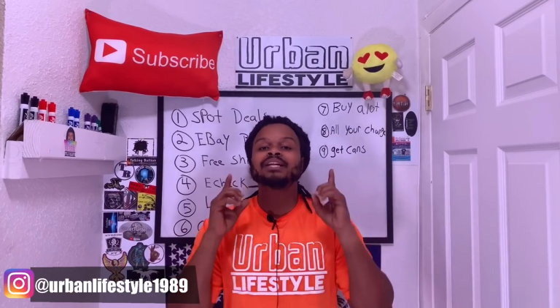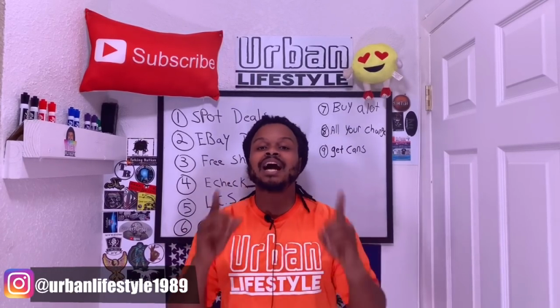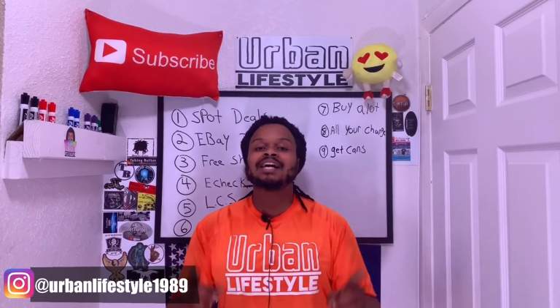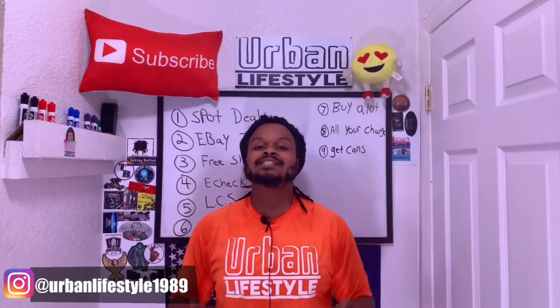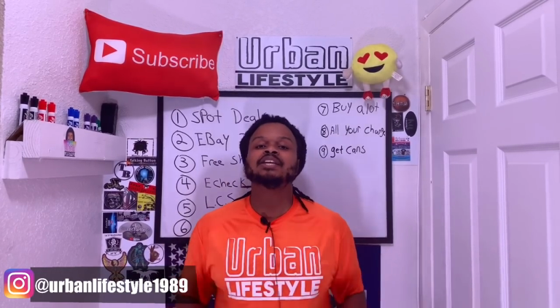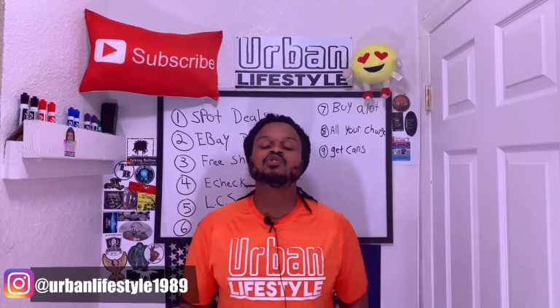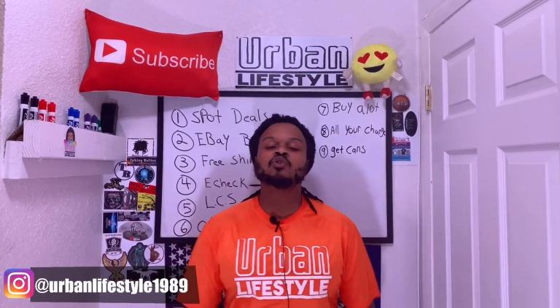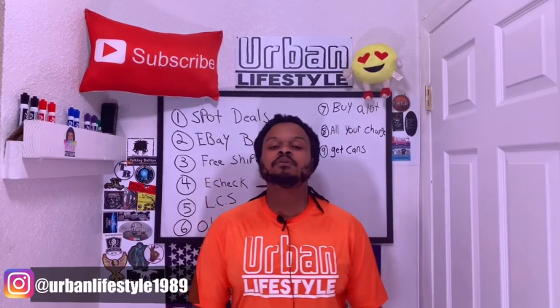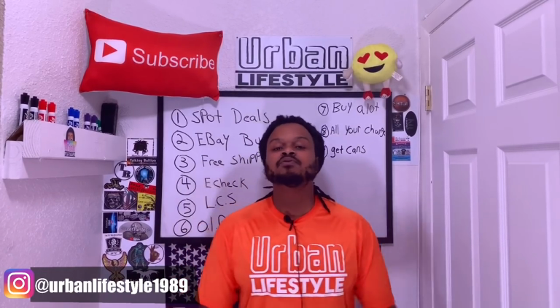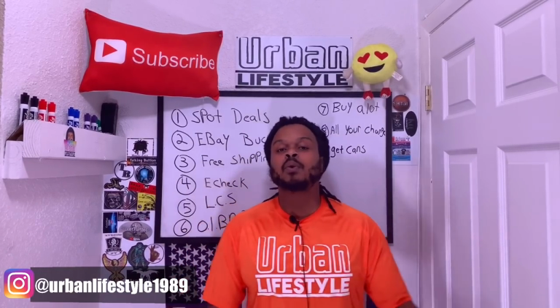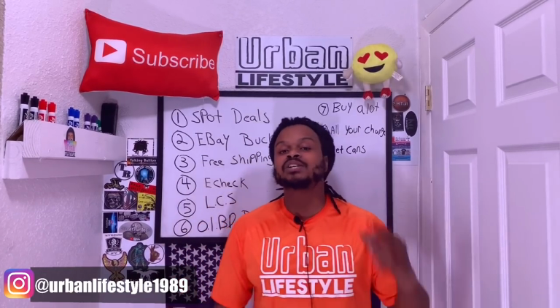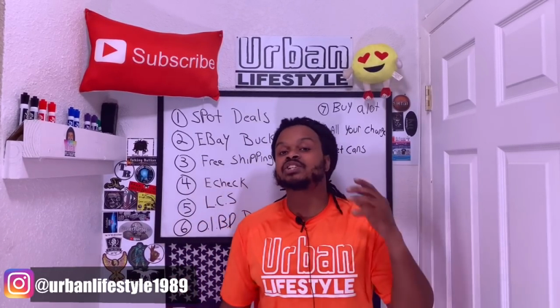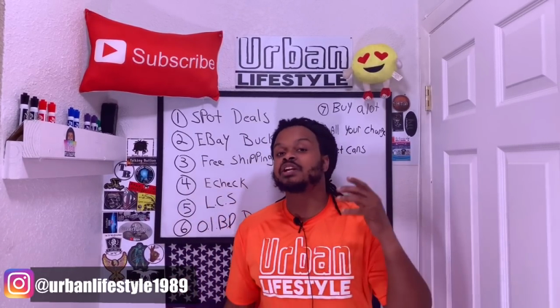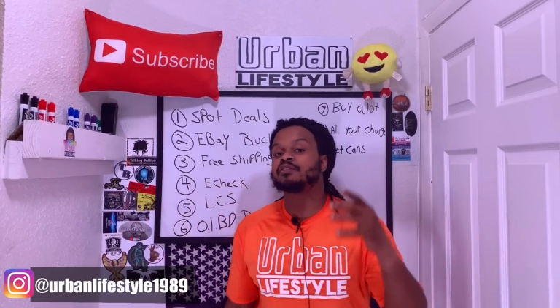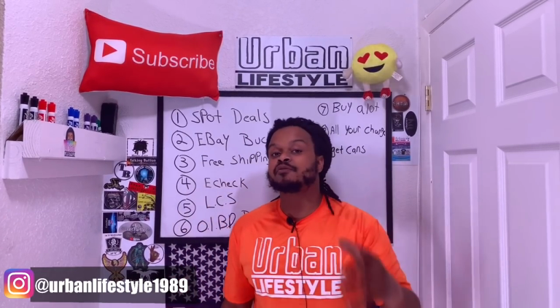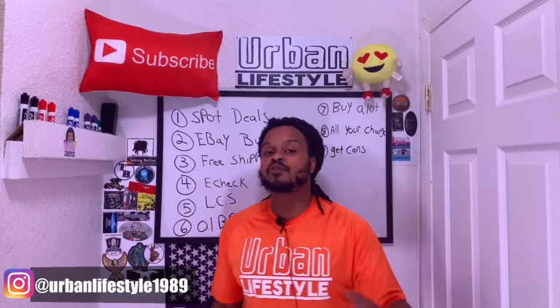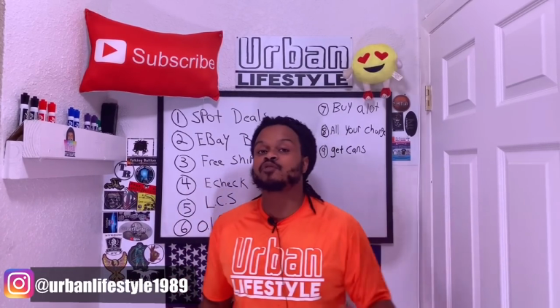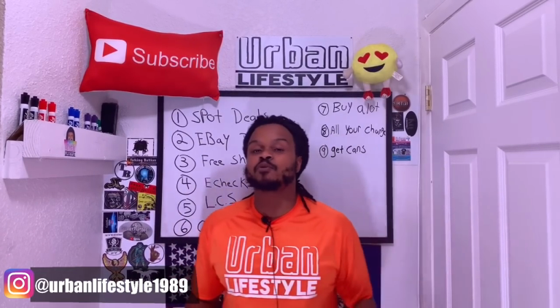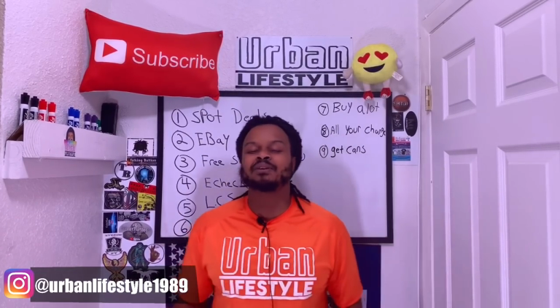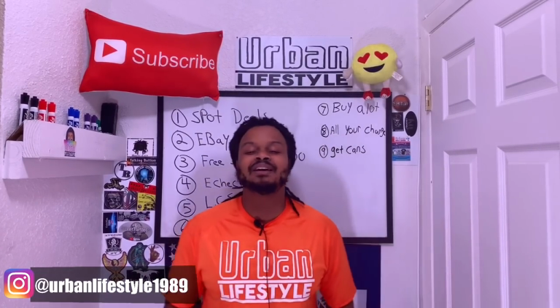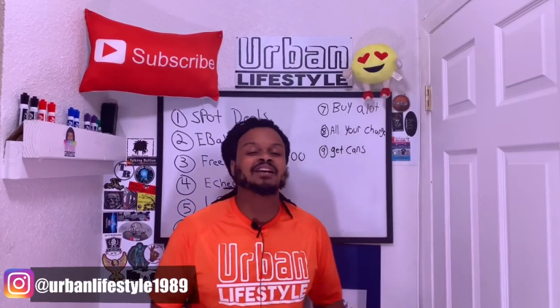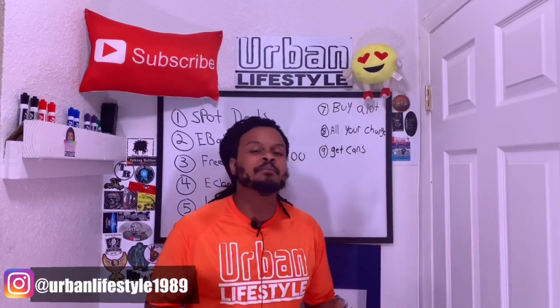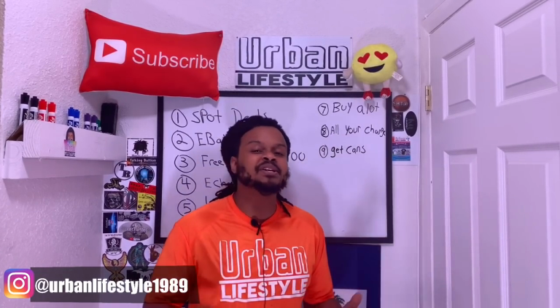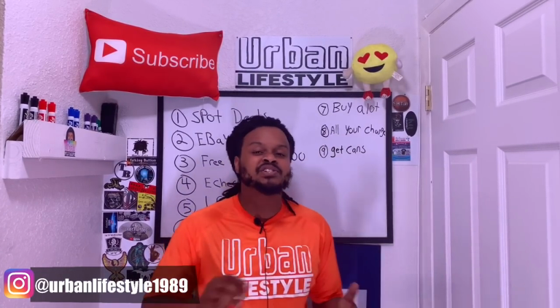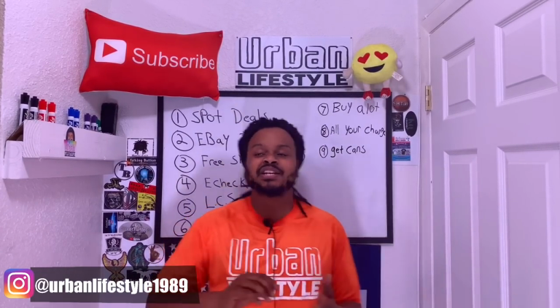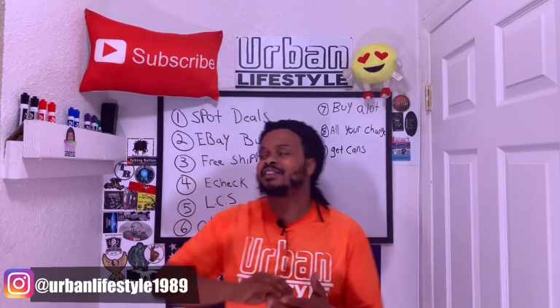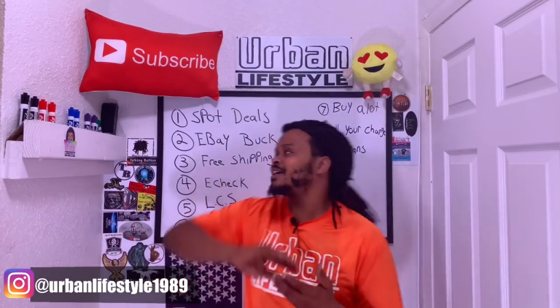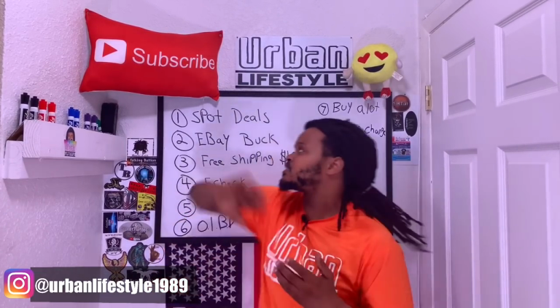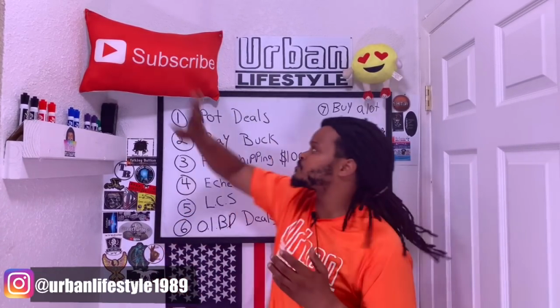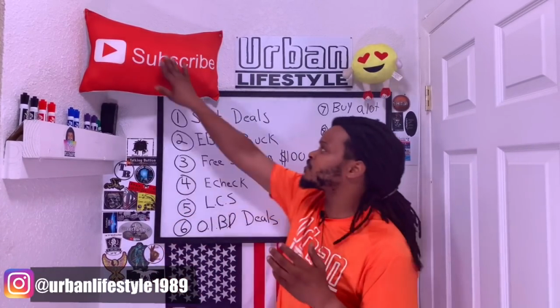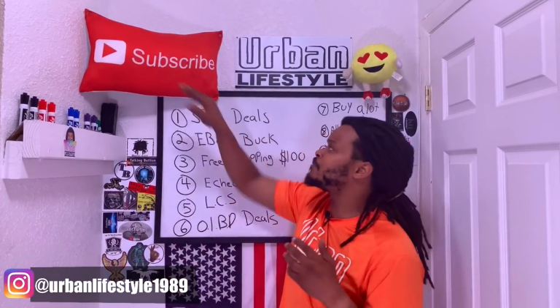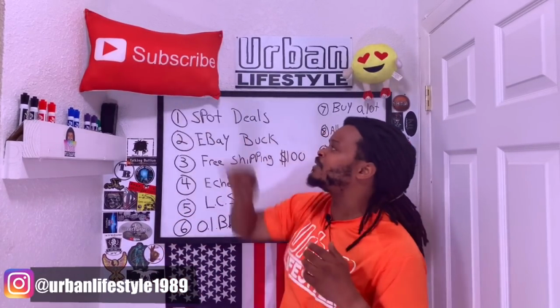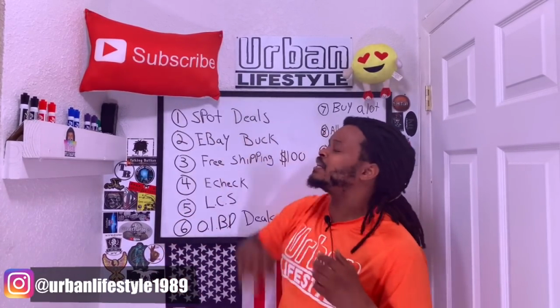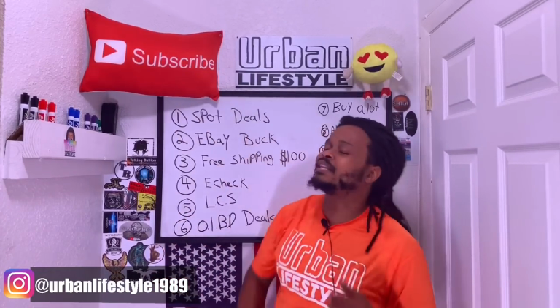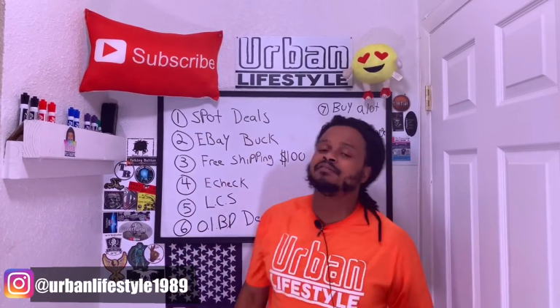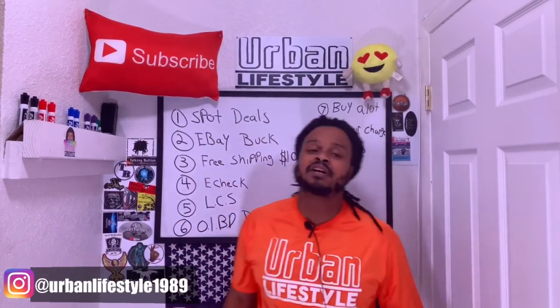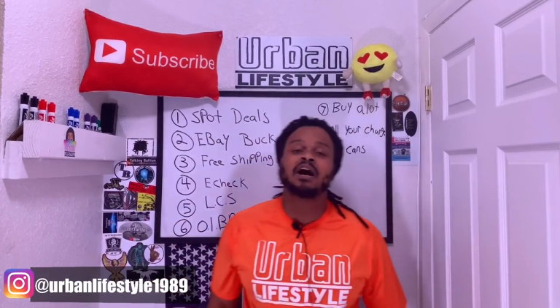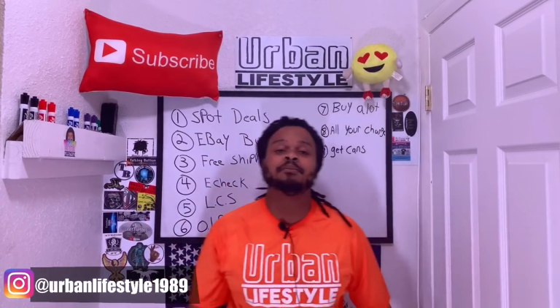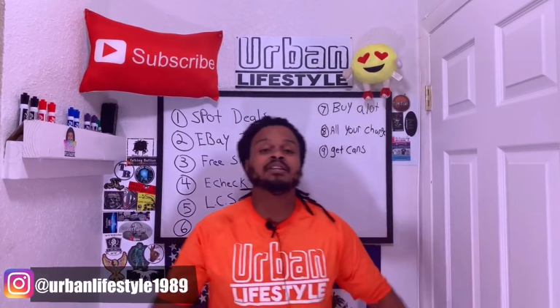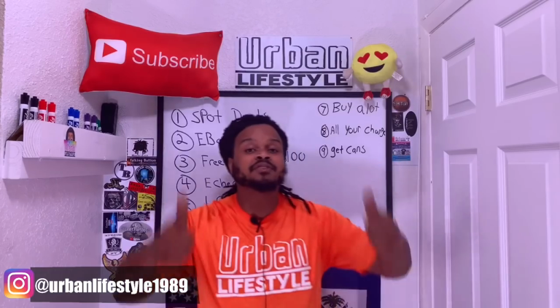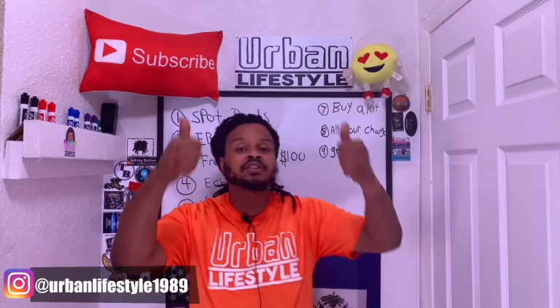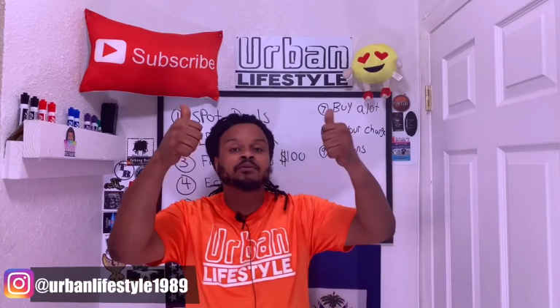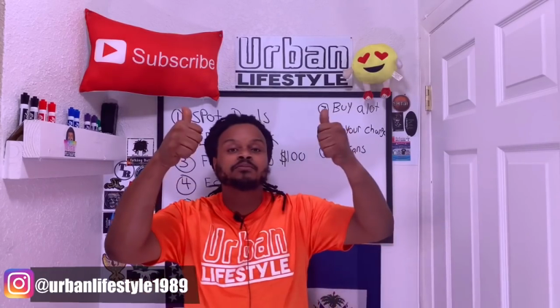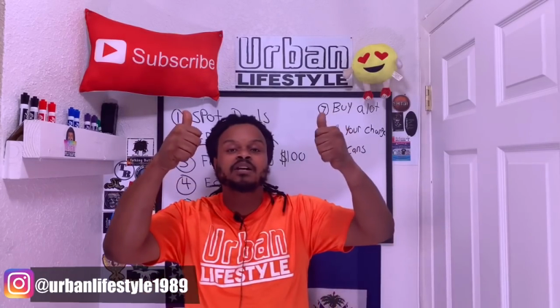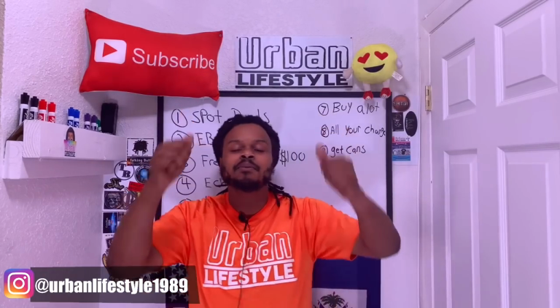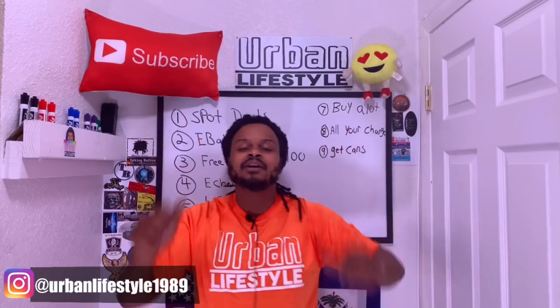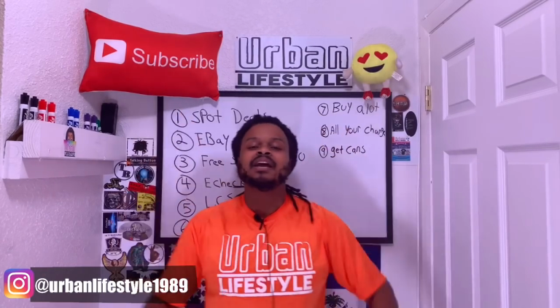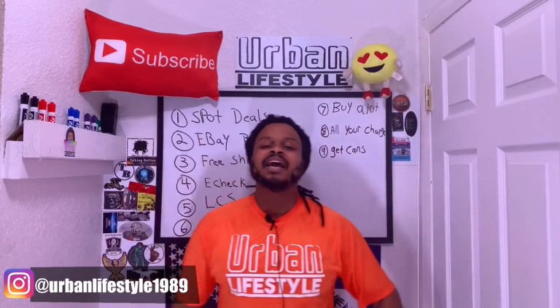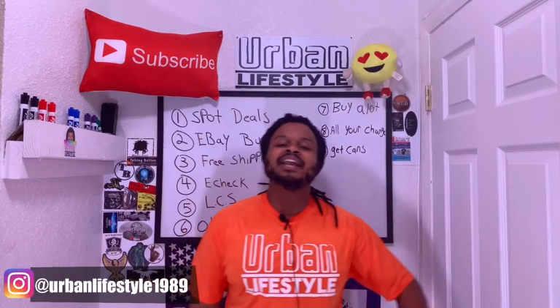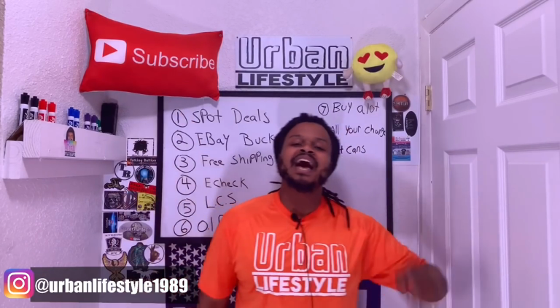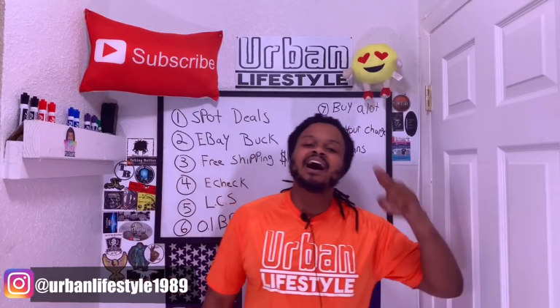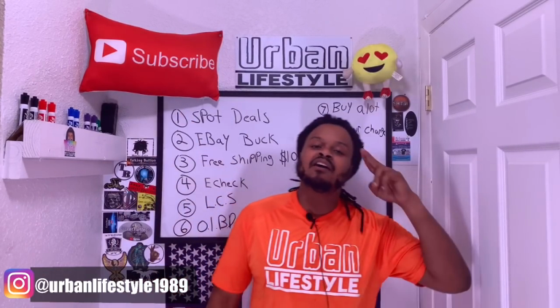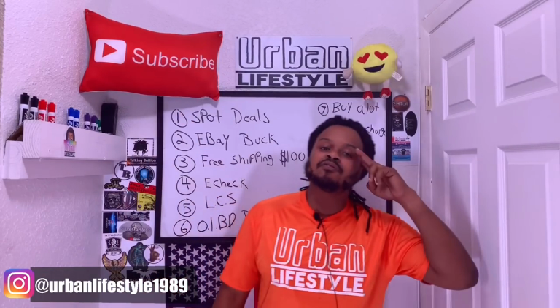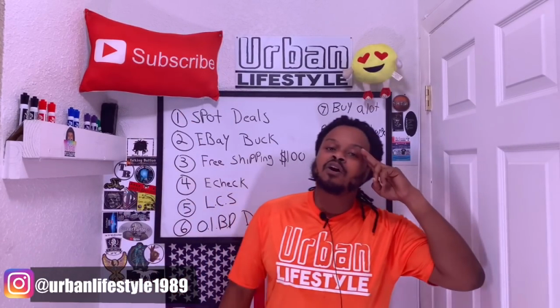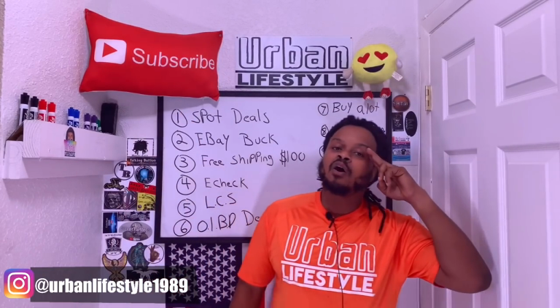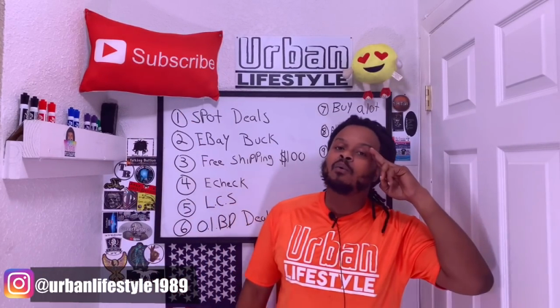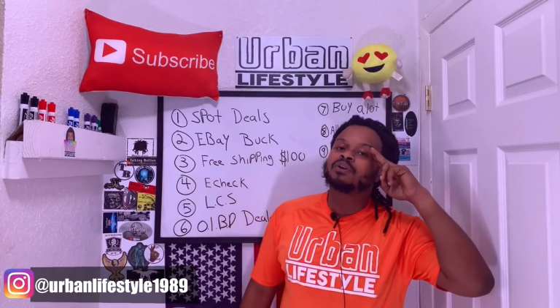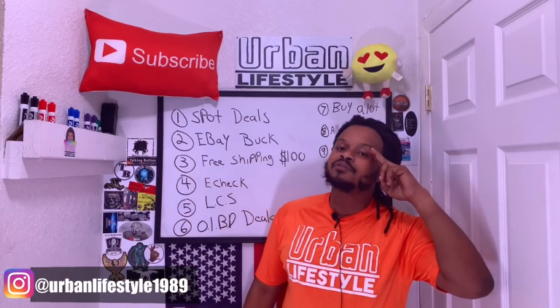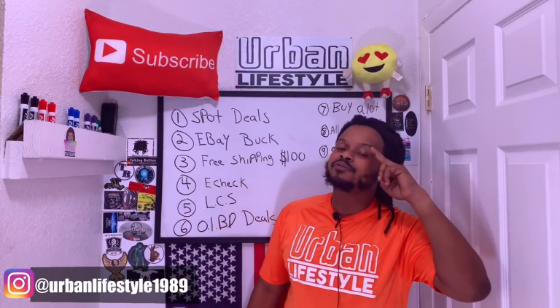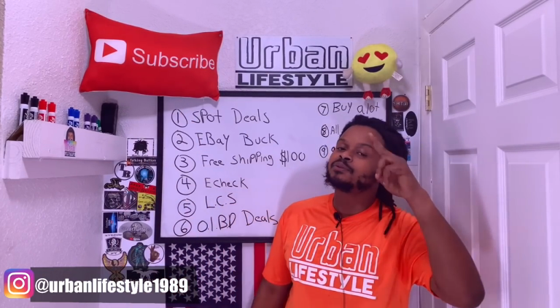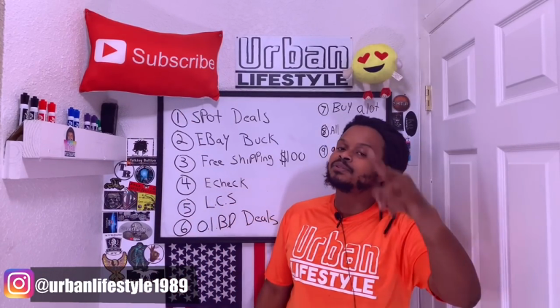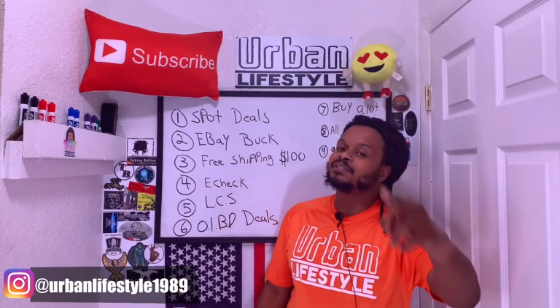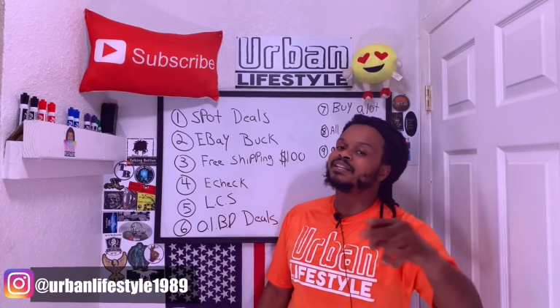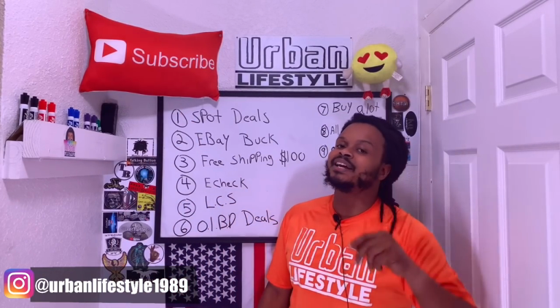Thank you so much for watching another video of Urban Lifestyle. Make sure you hit that subscribe button, leave a comment, leave a thumbs up, and have a wonderful day.